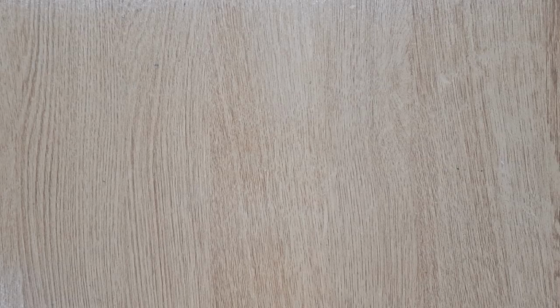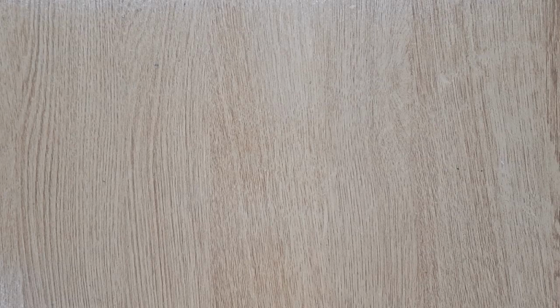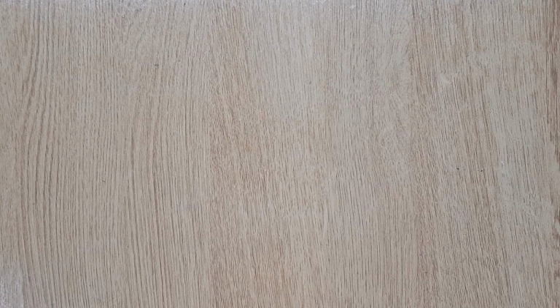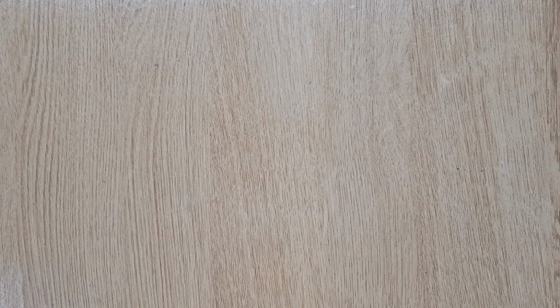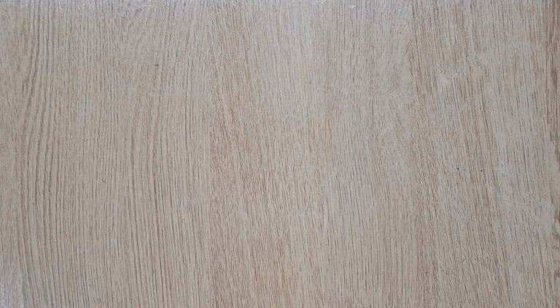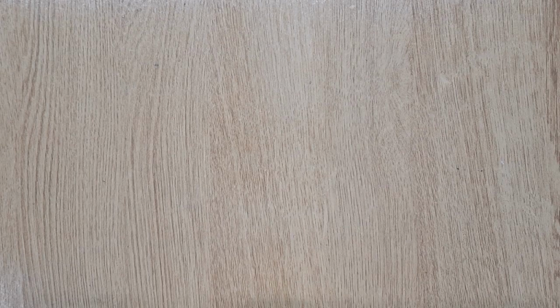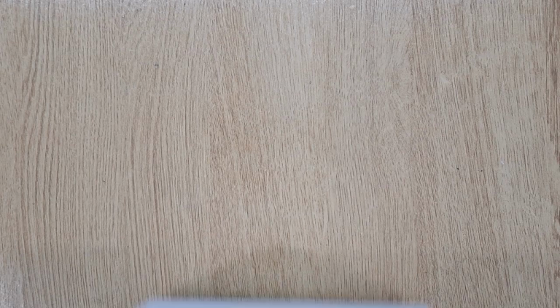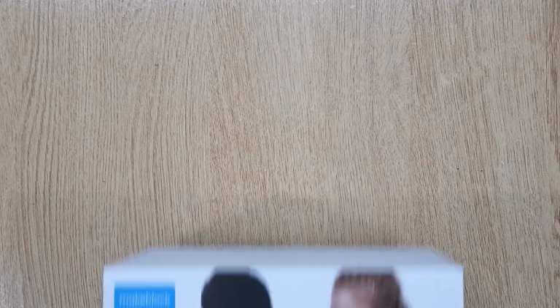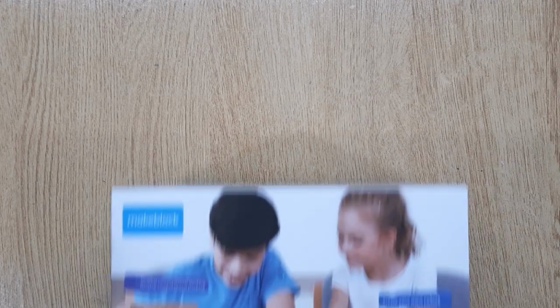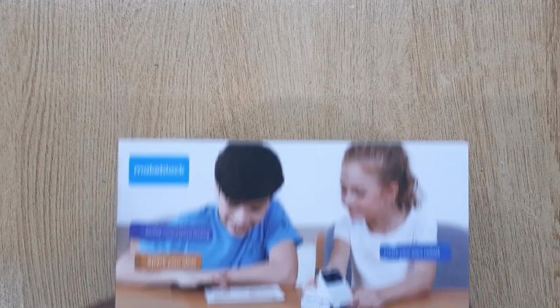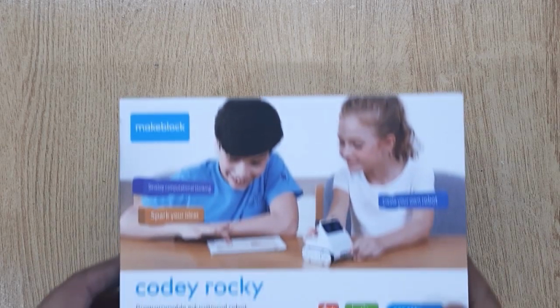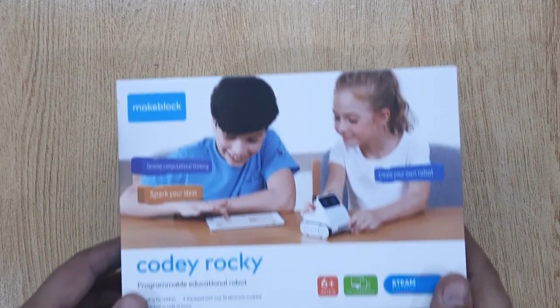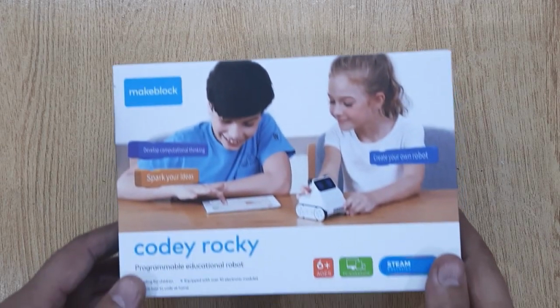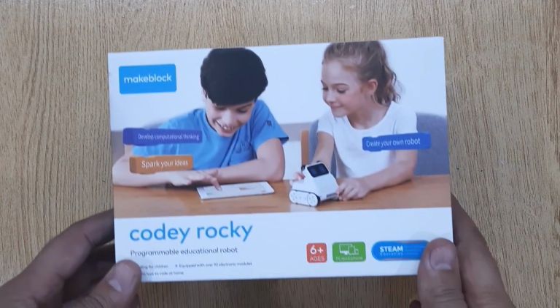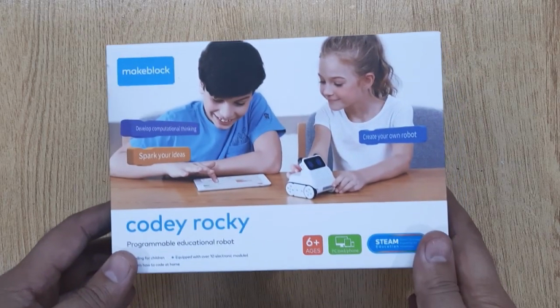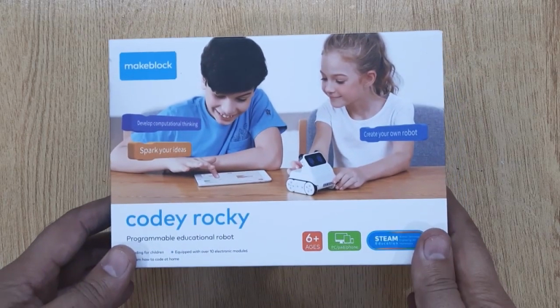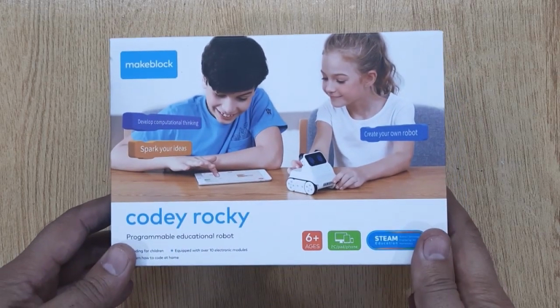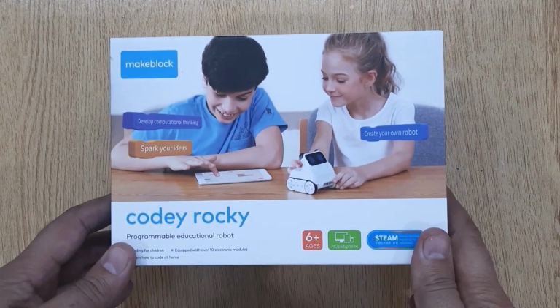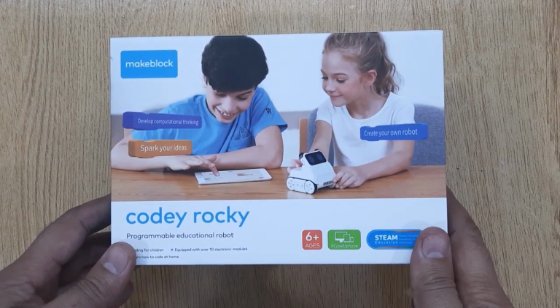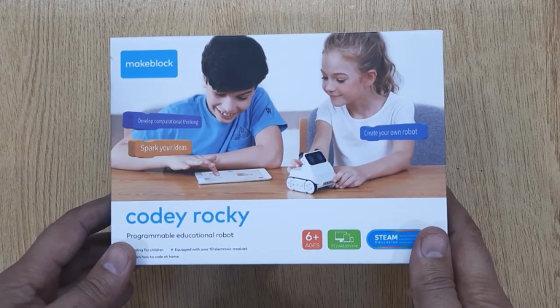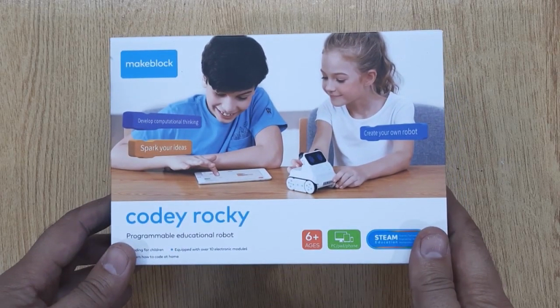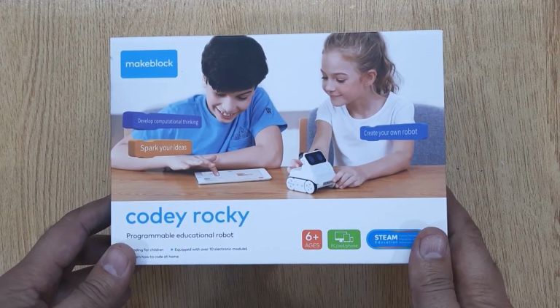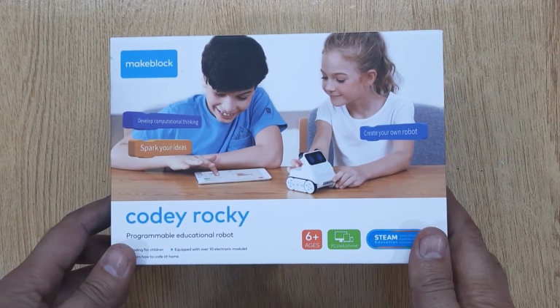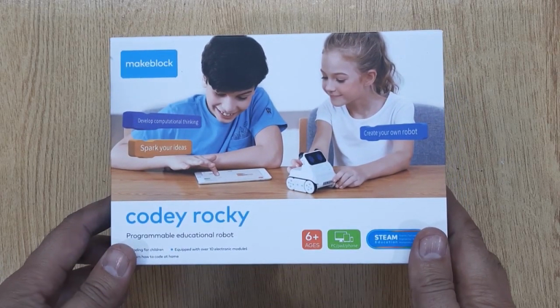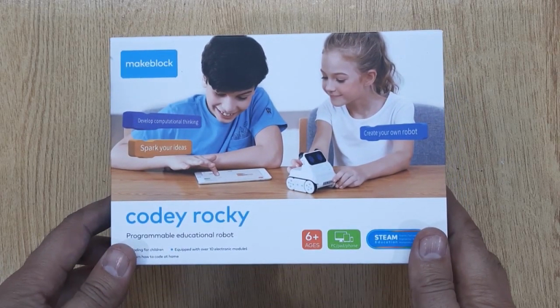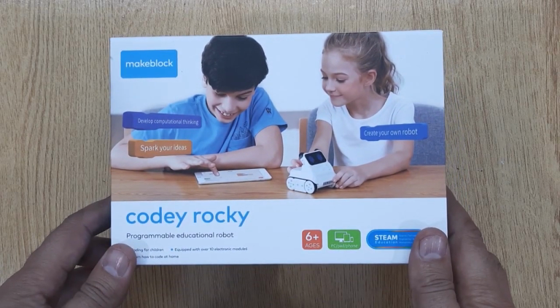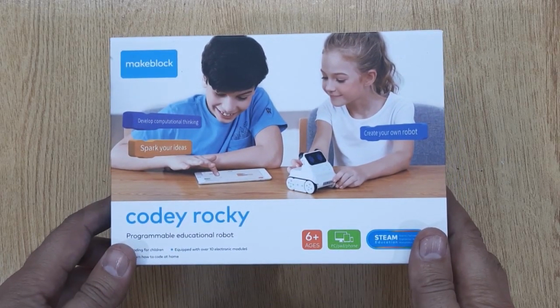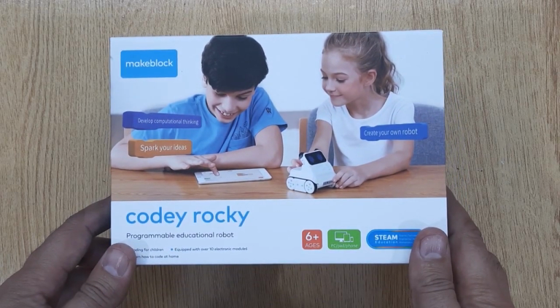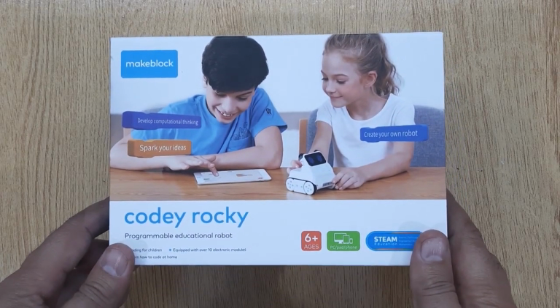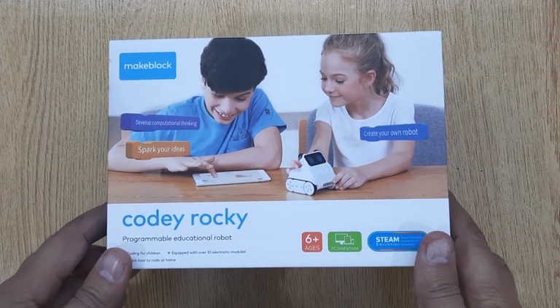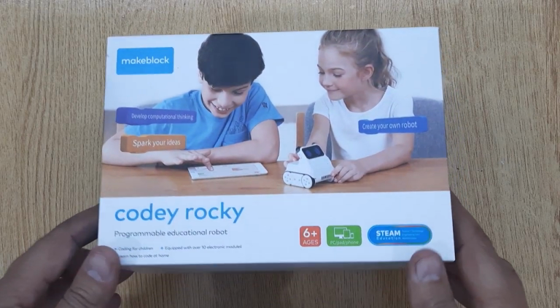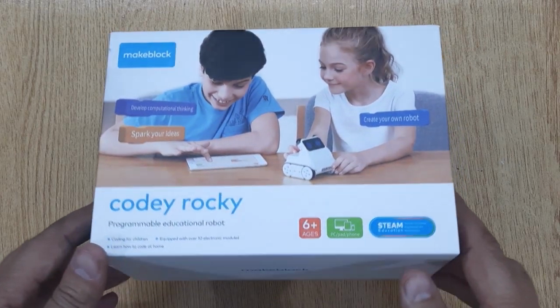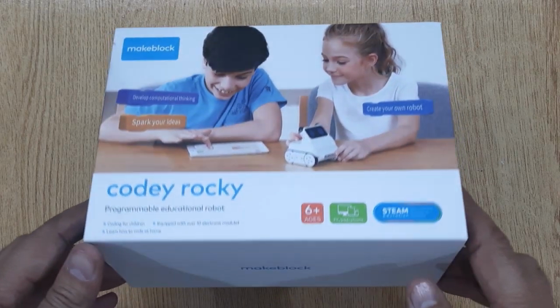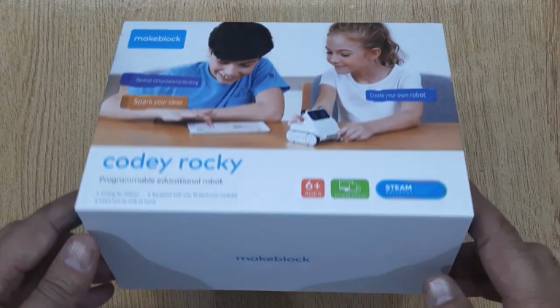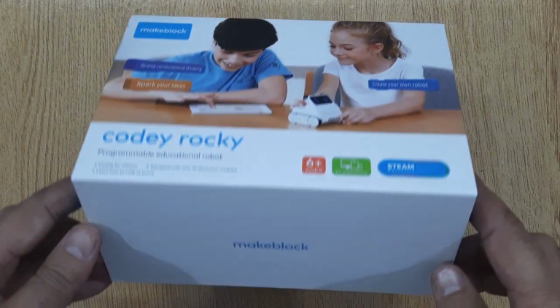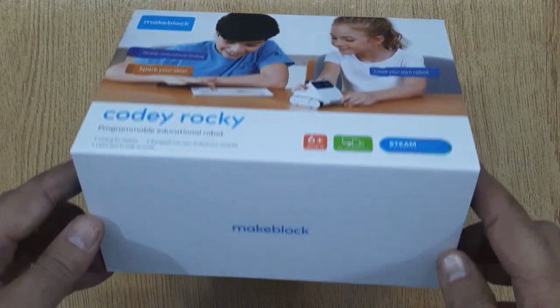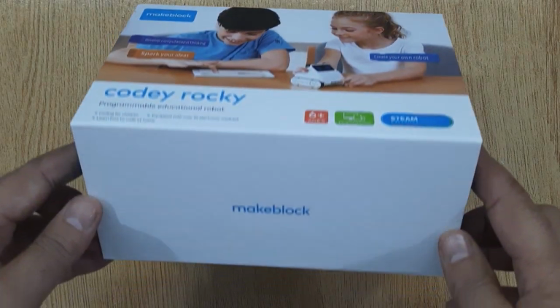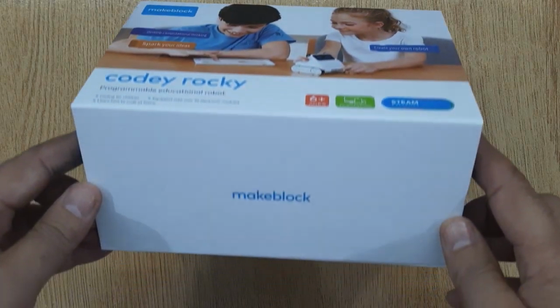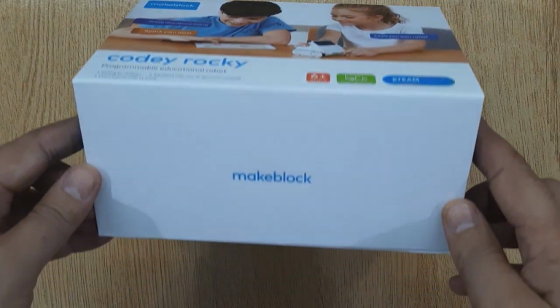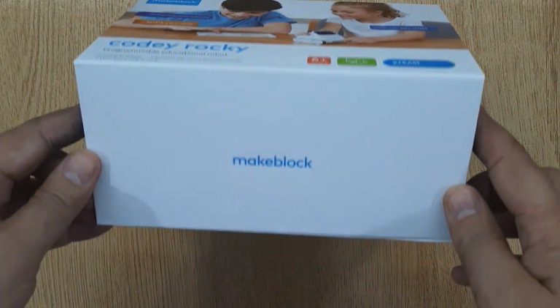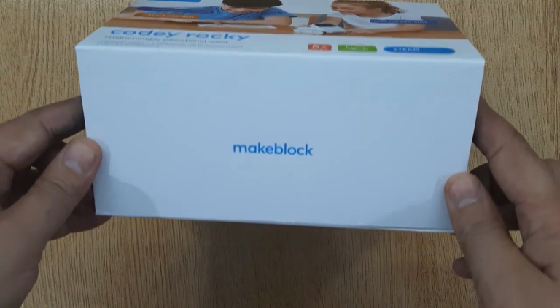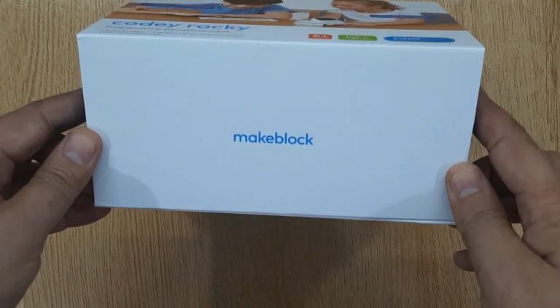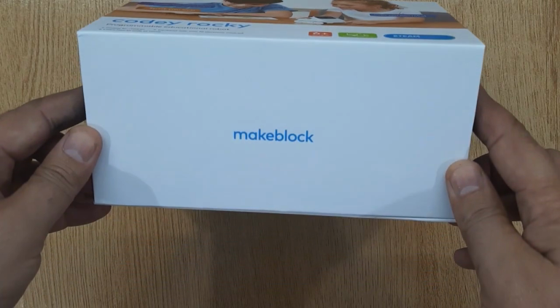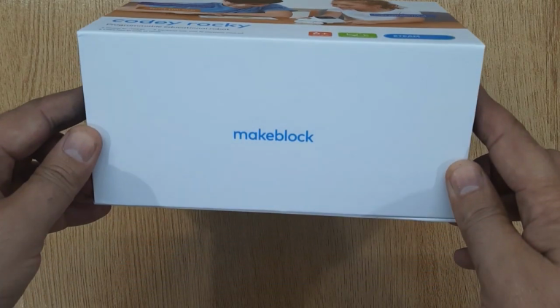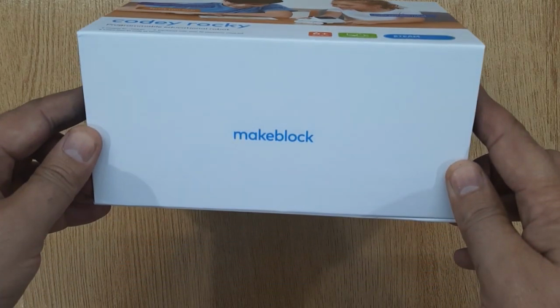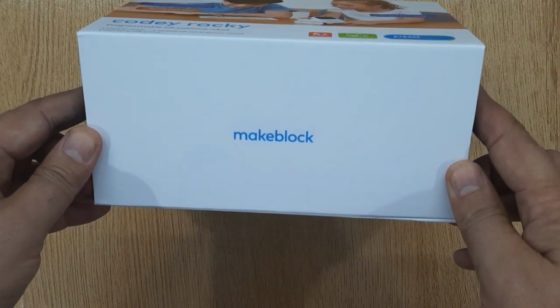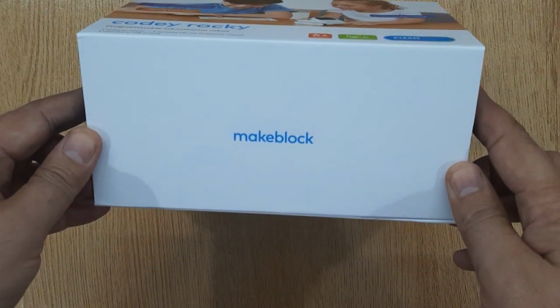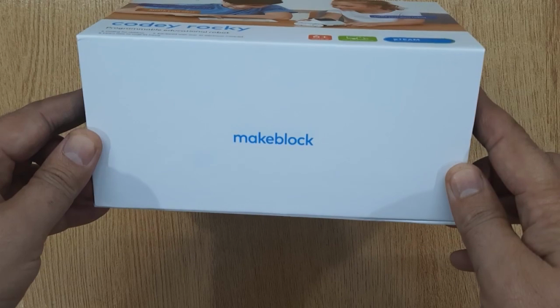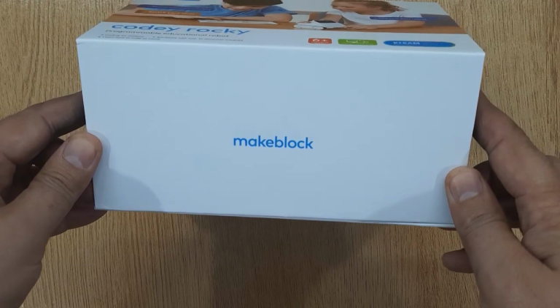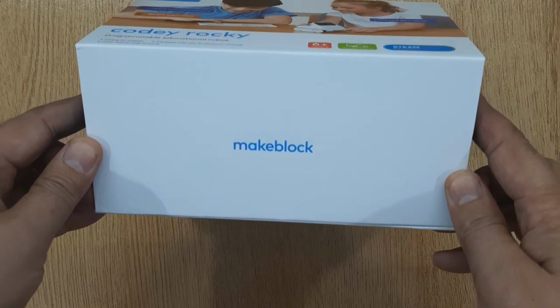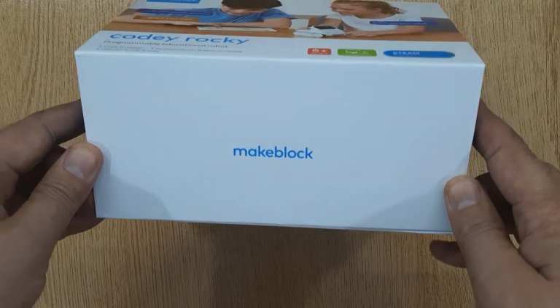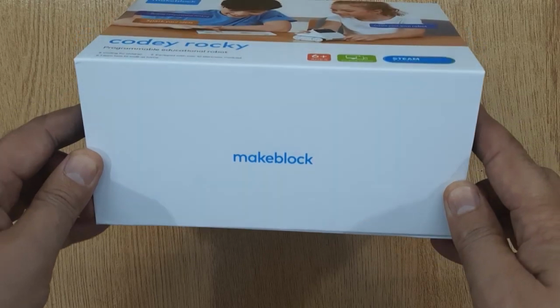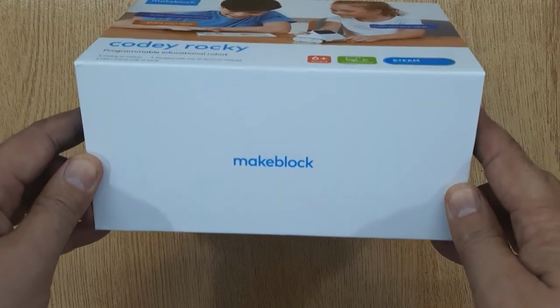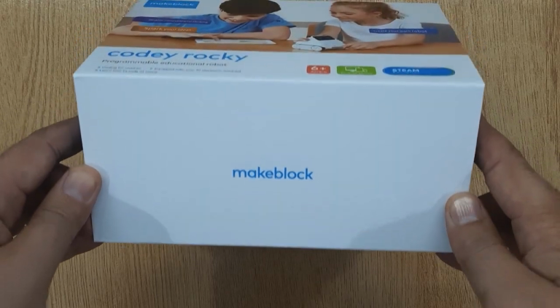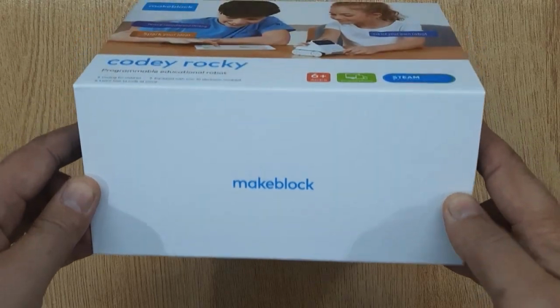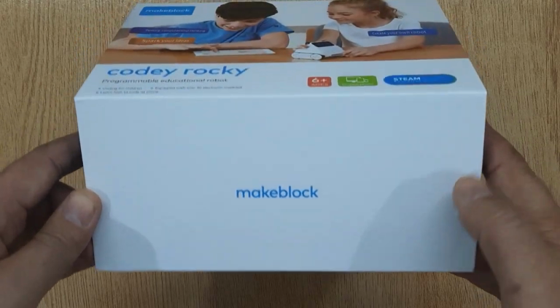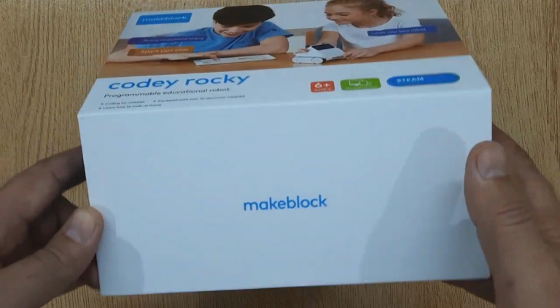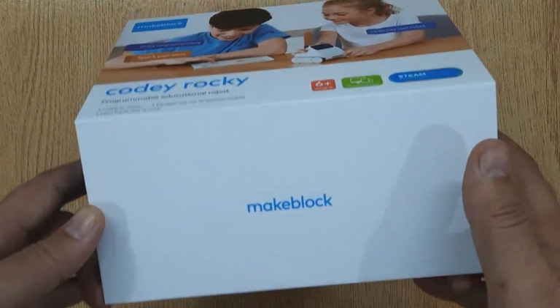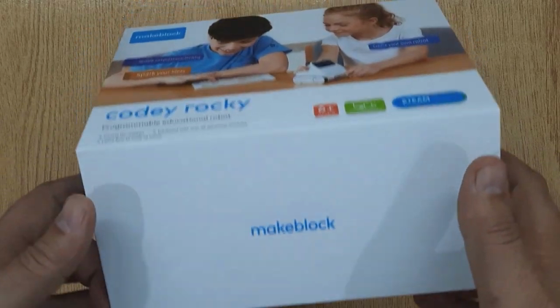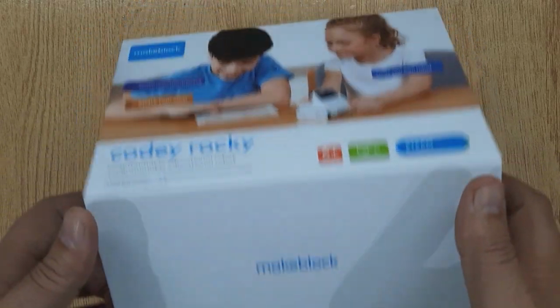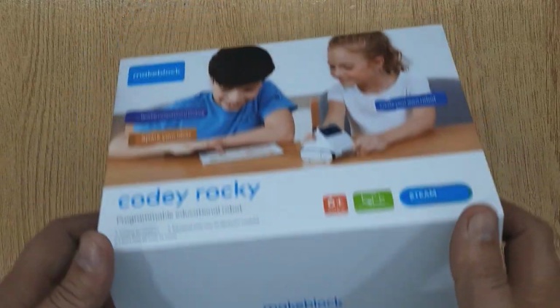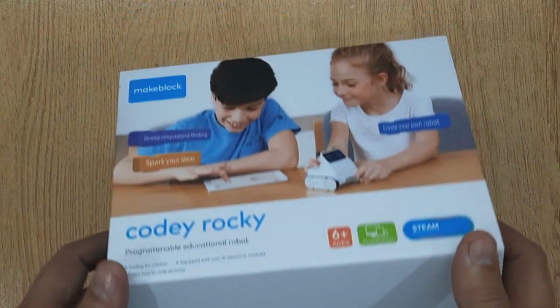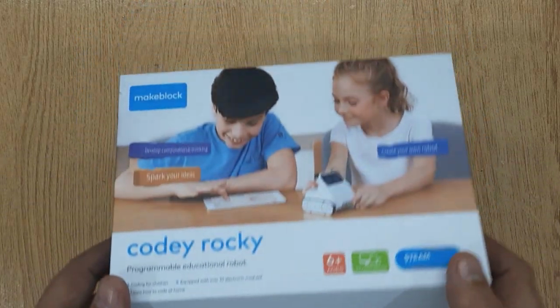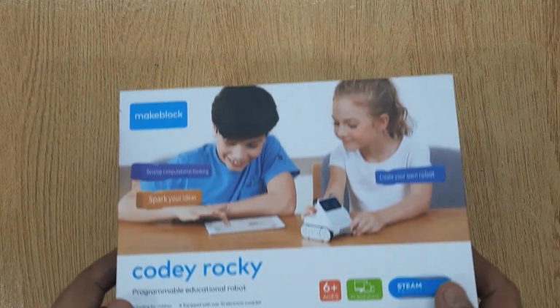Hi friends, today I brought to you Kodi Rocky. This is a programmable robot that is playable and educational.